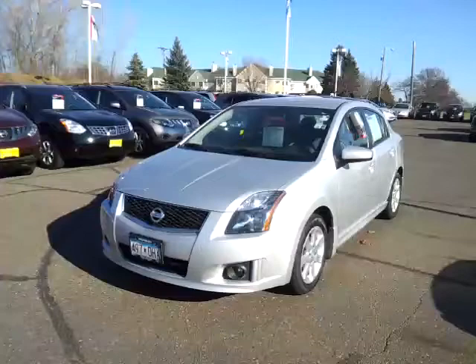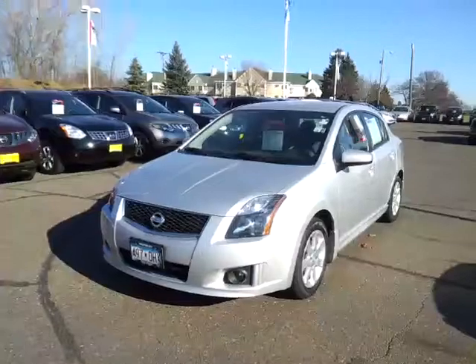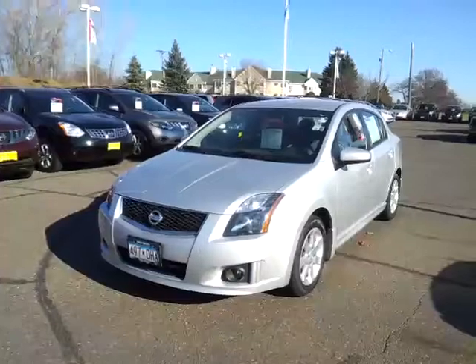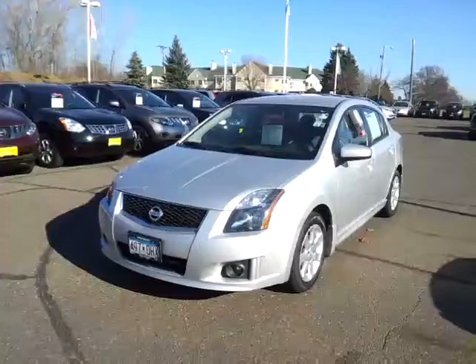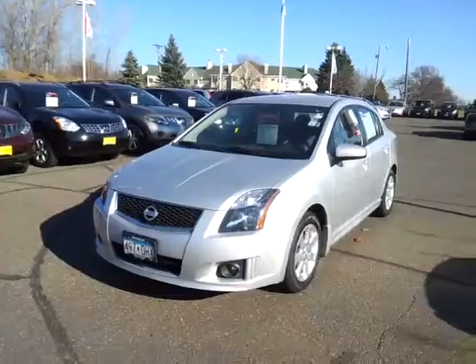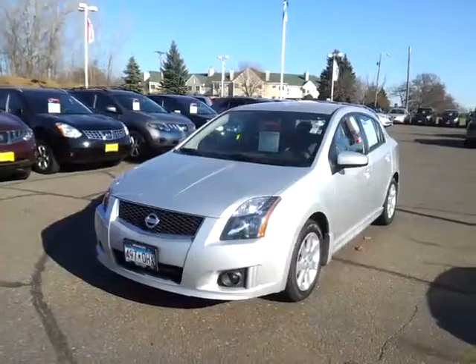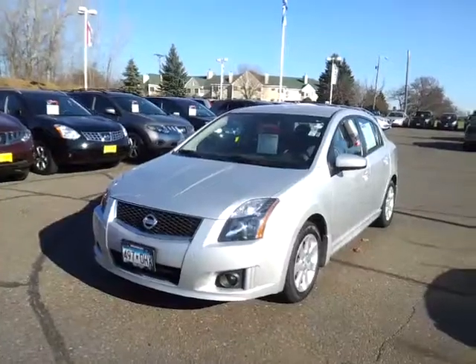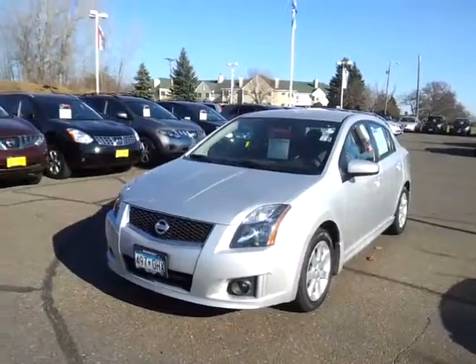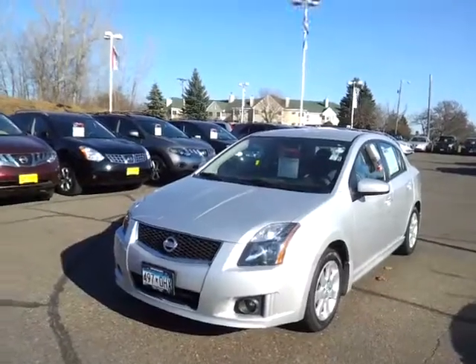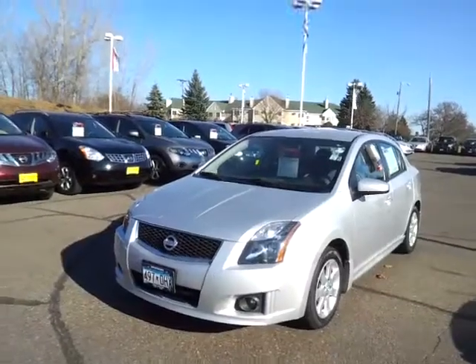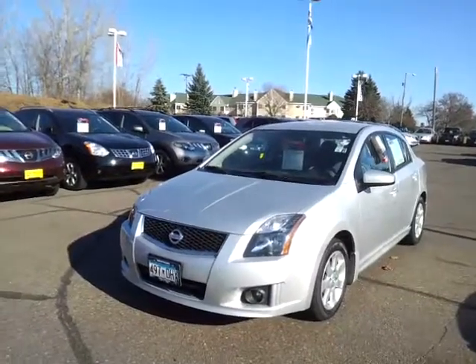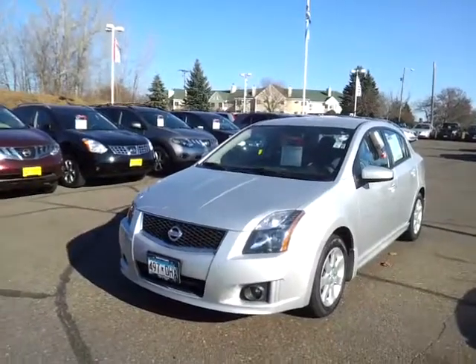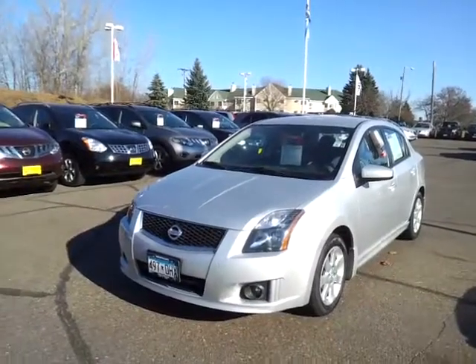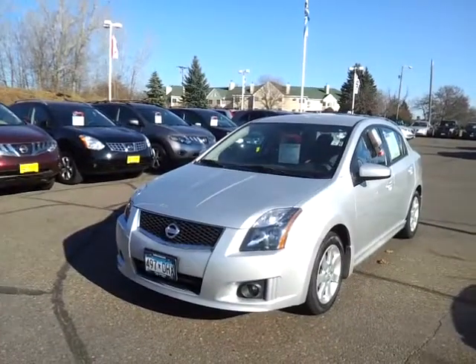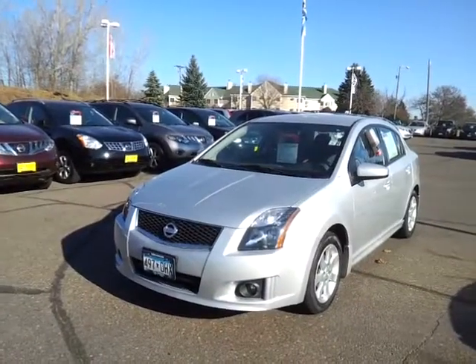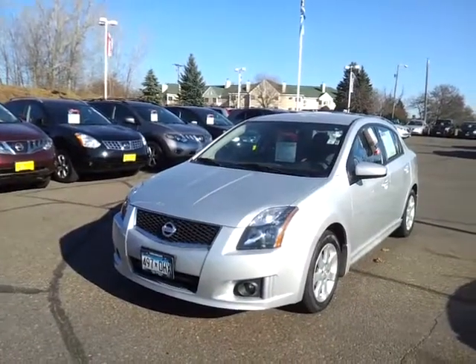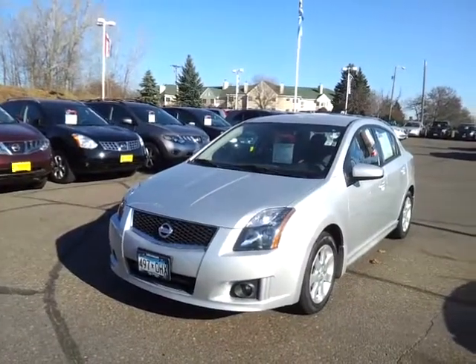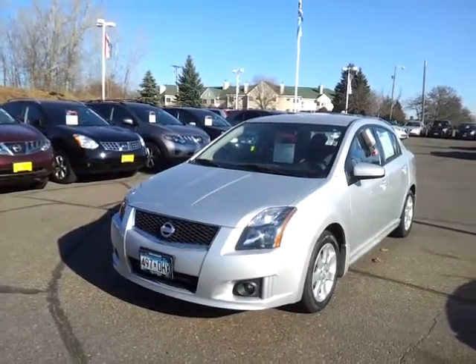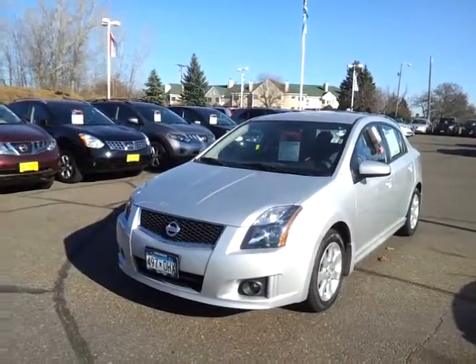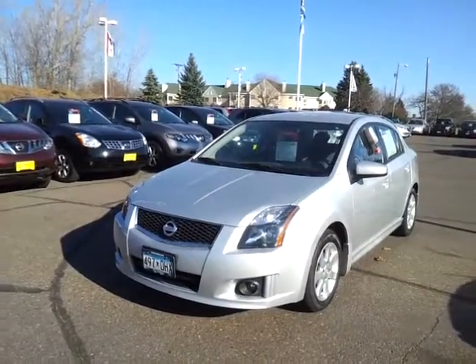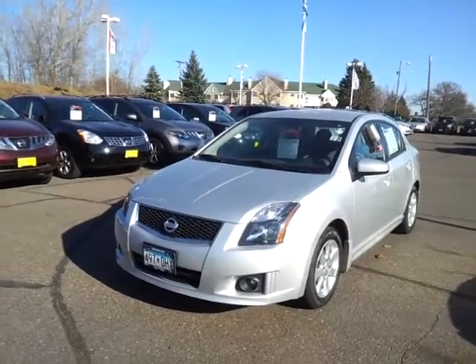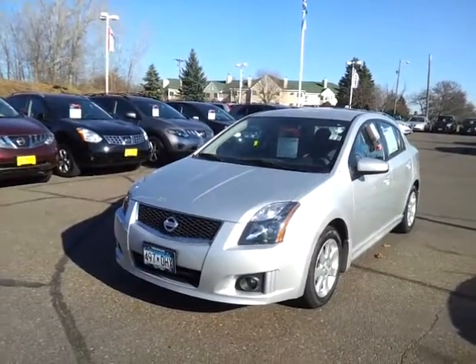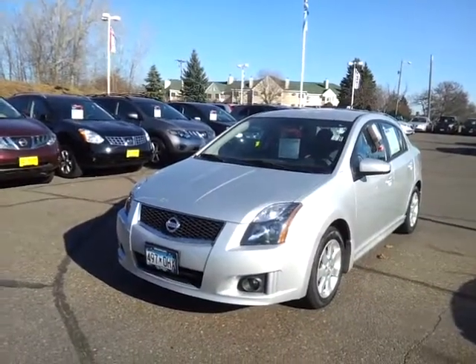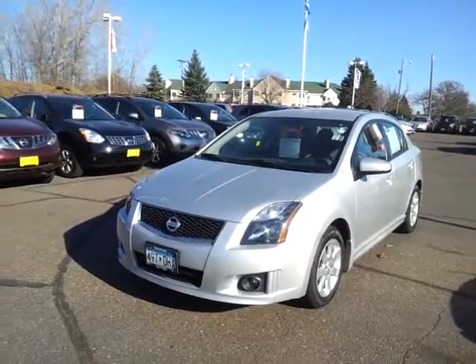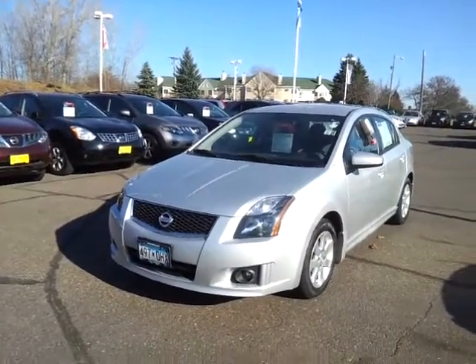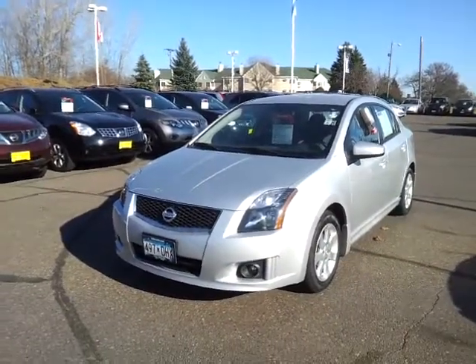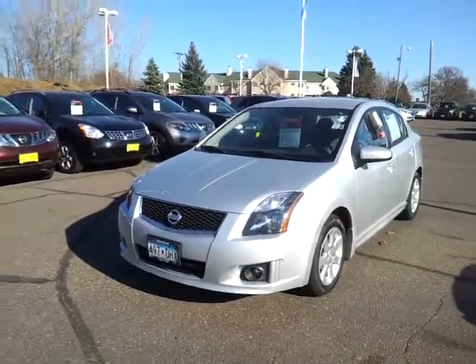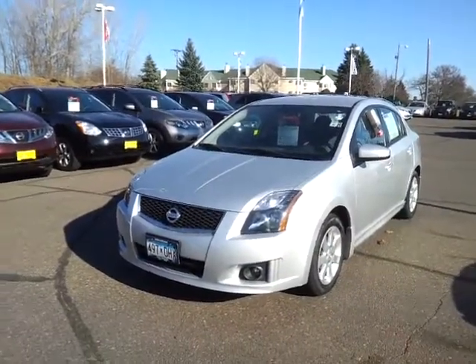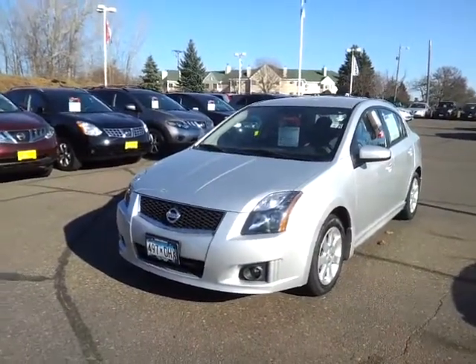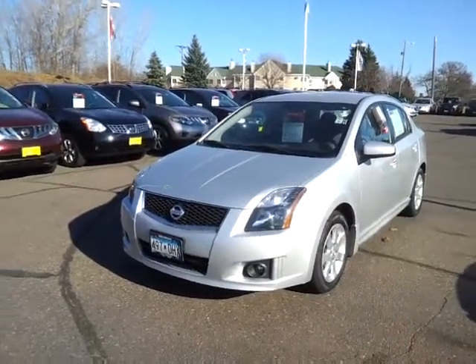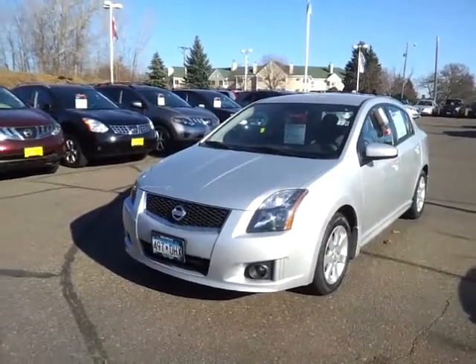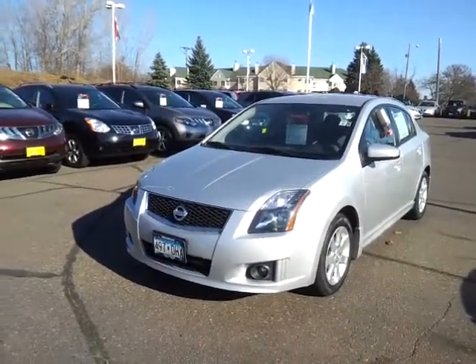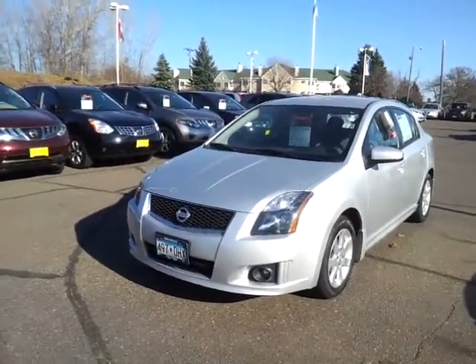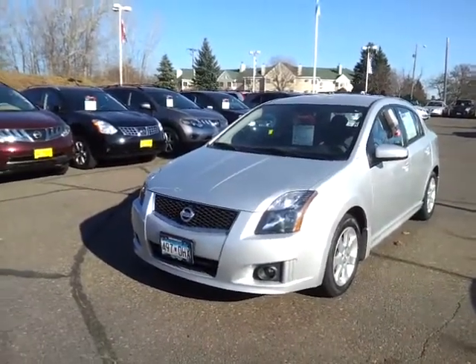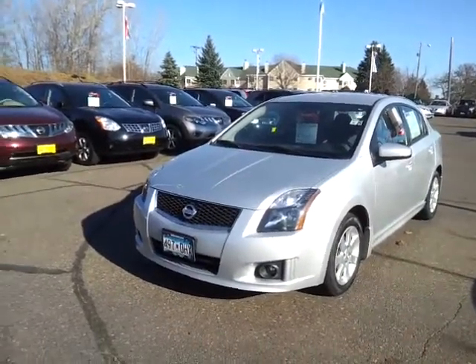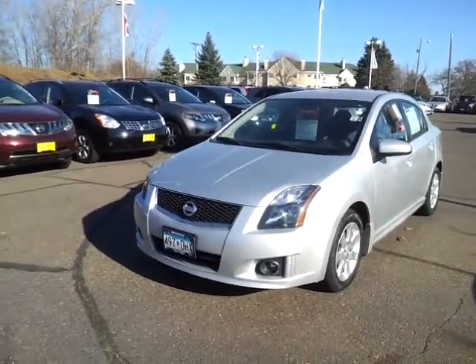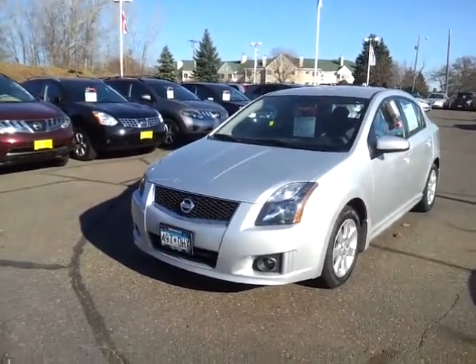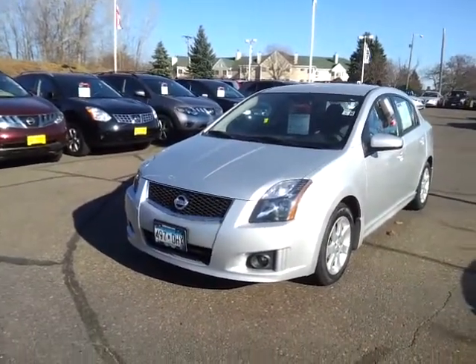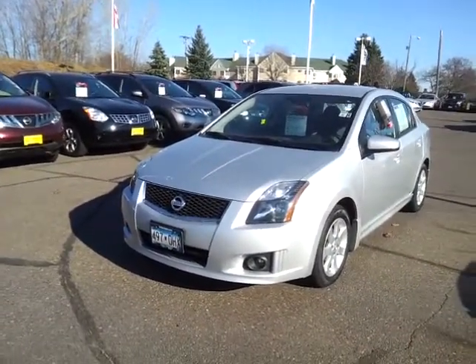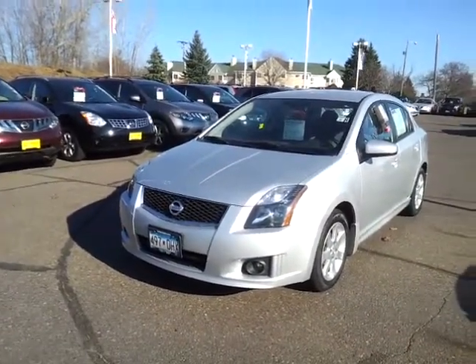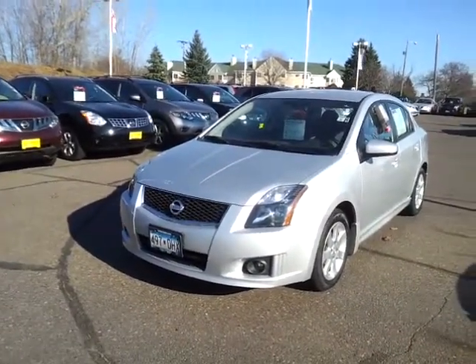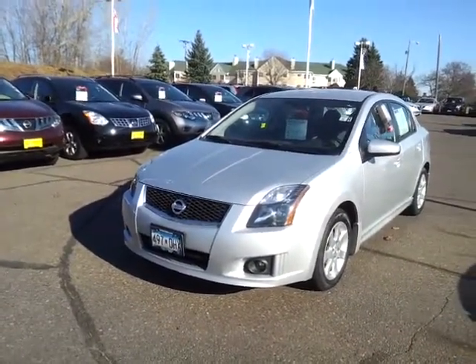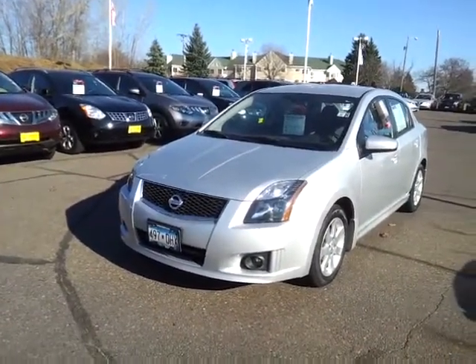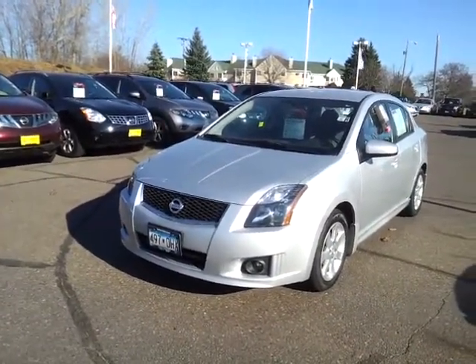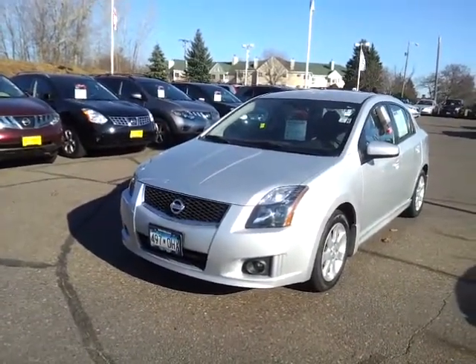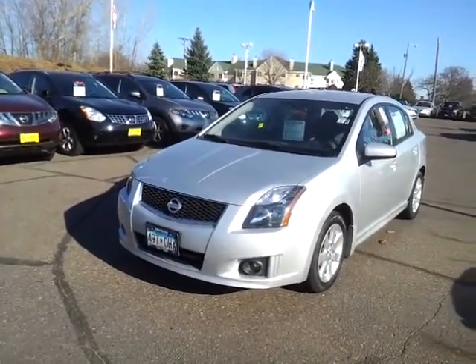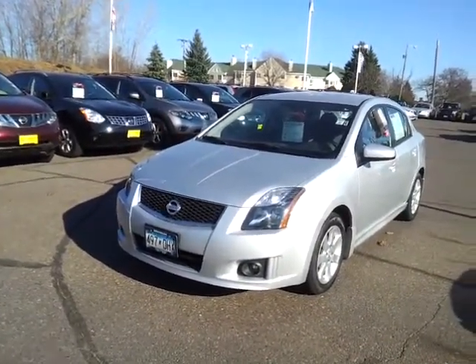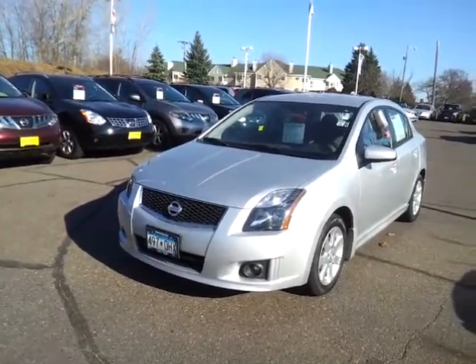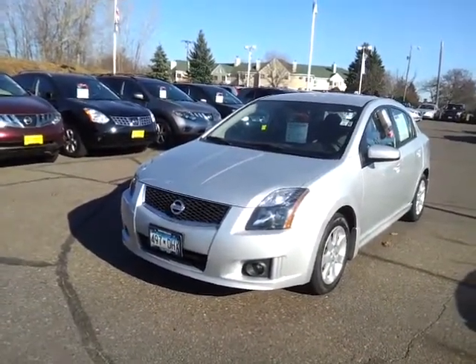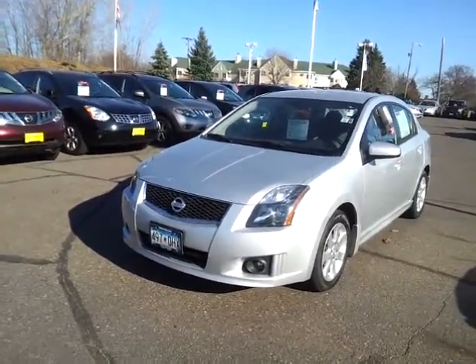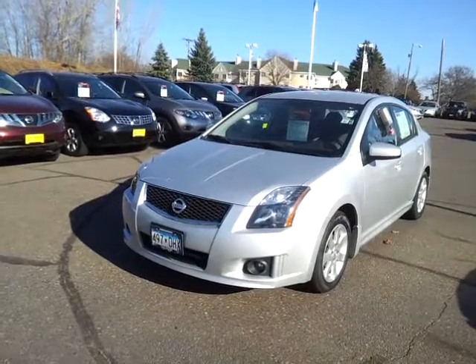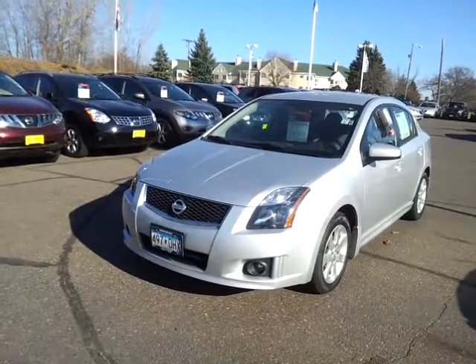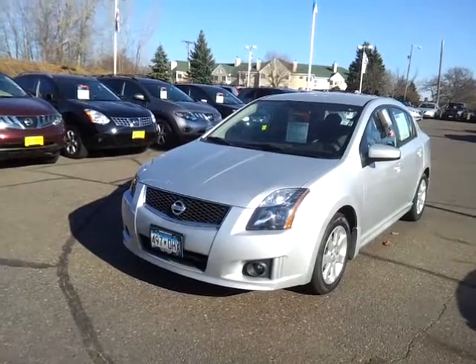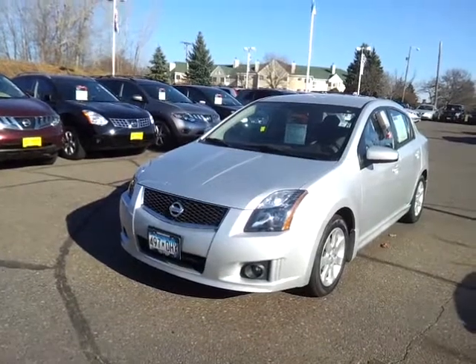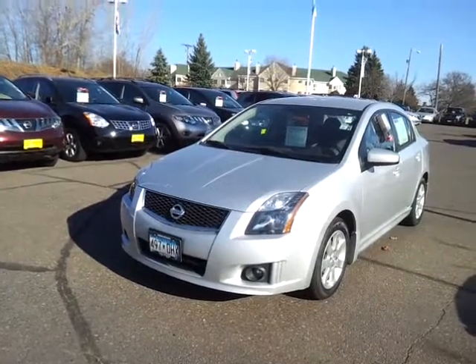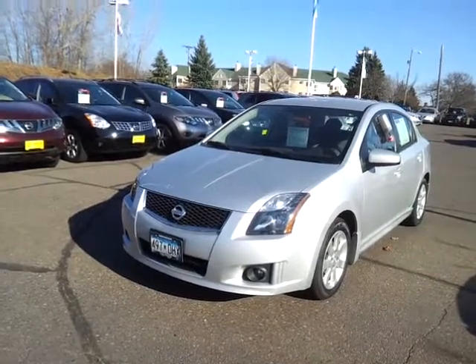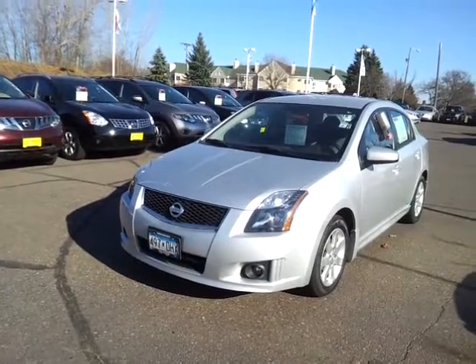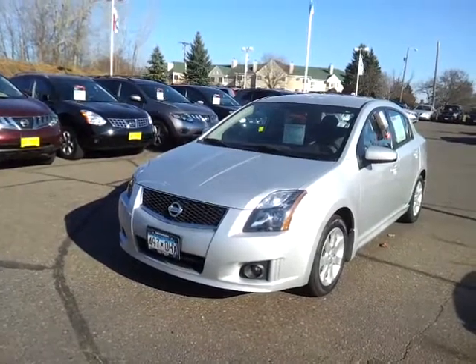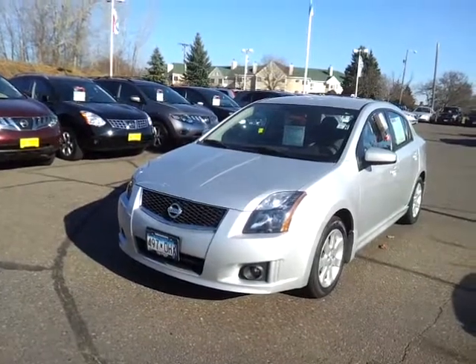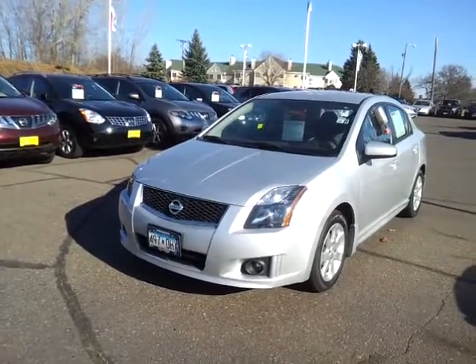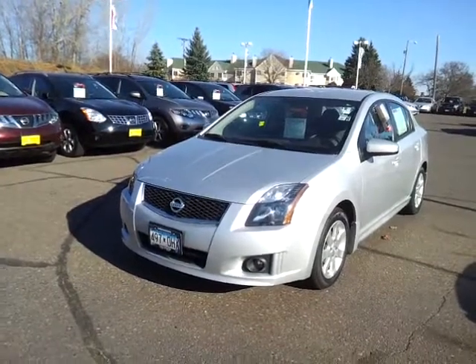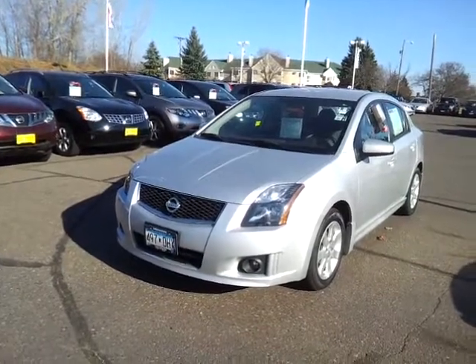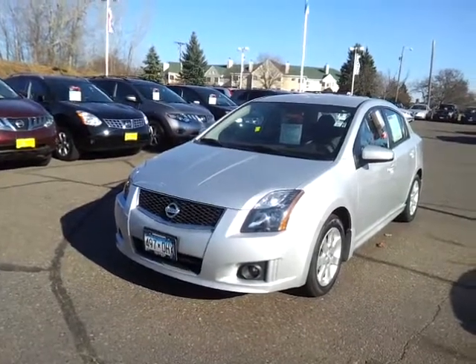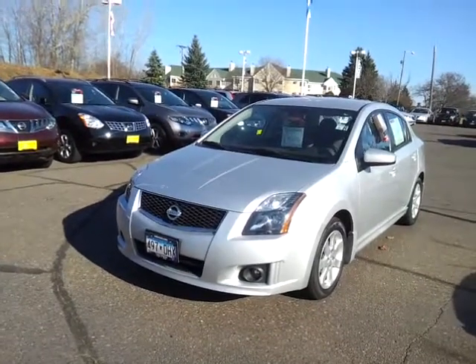Good afternoon, it's Sue at Luther Nissan Kia in Inver Grove Heights. Check out the 2010 Nissan Sentra you inquired about.